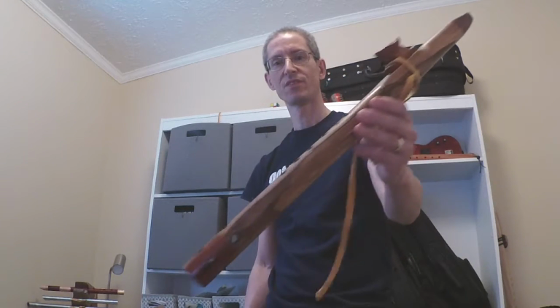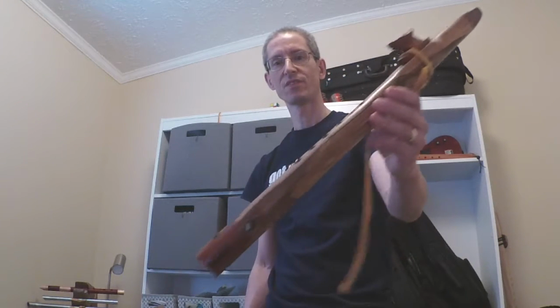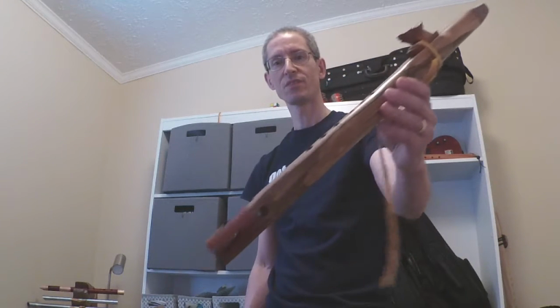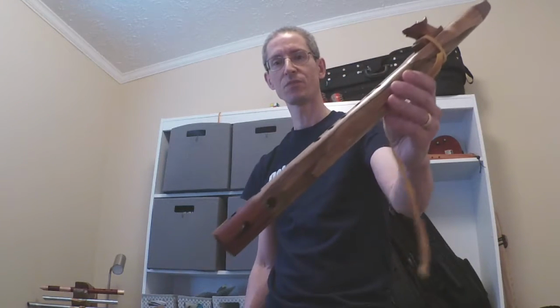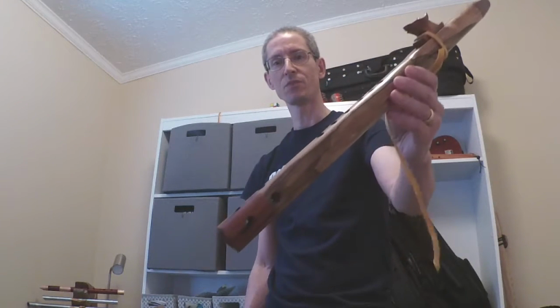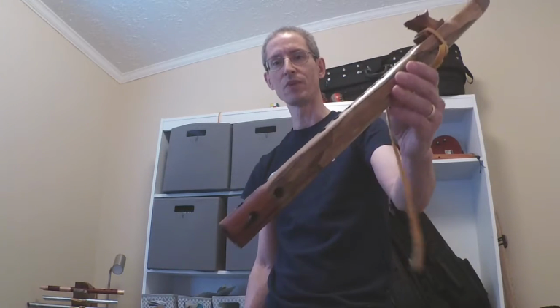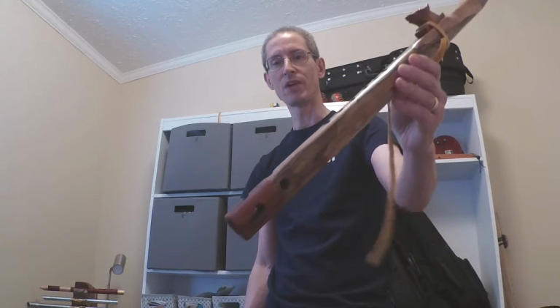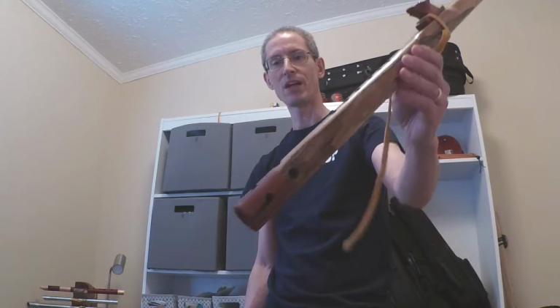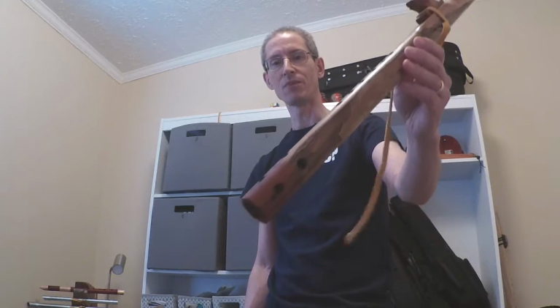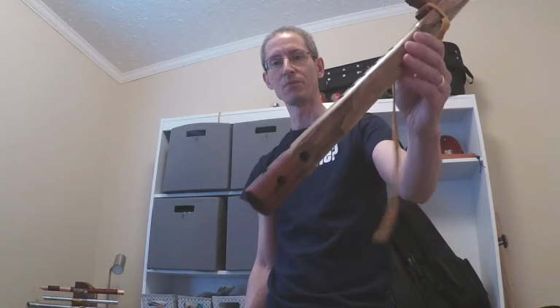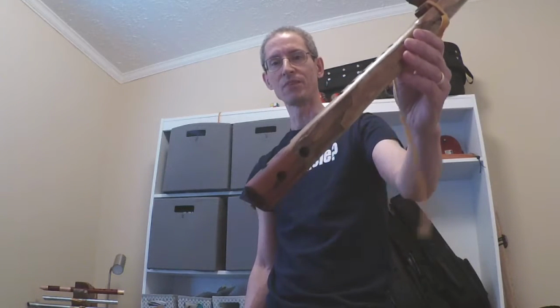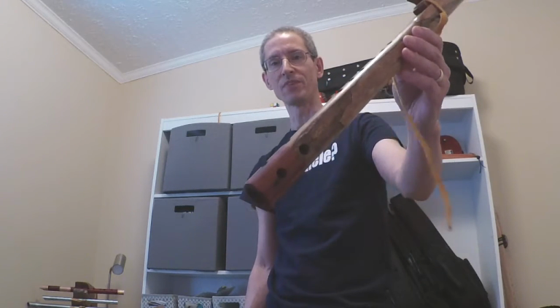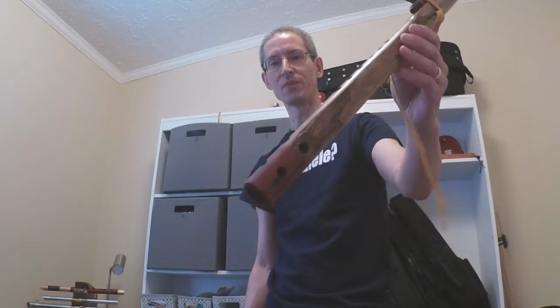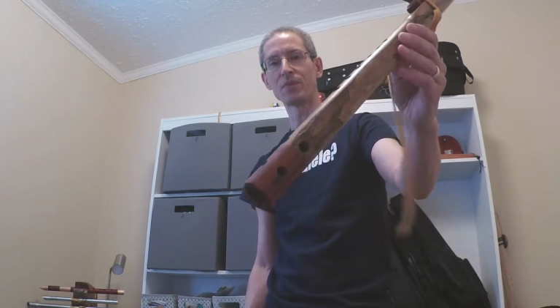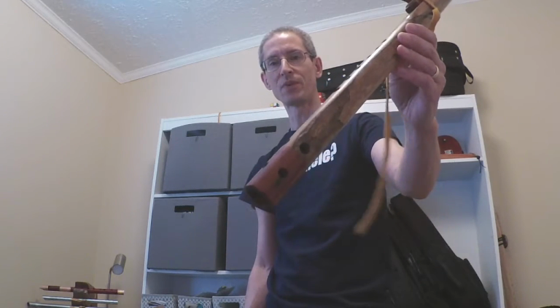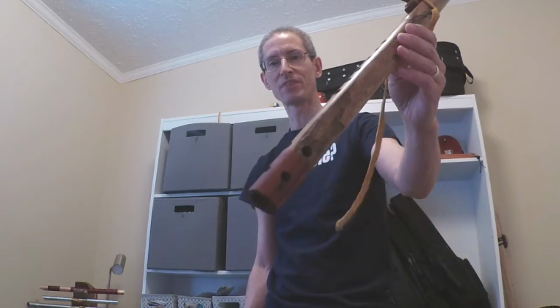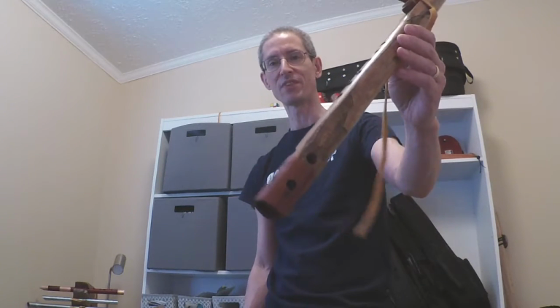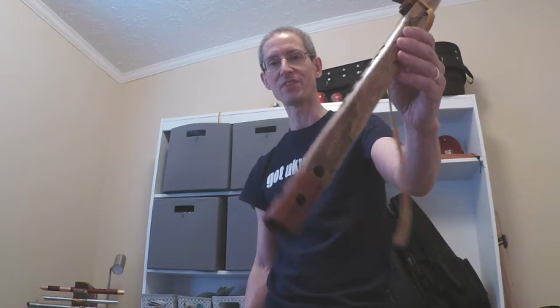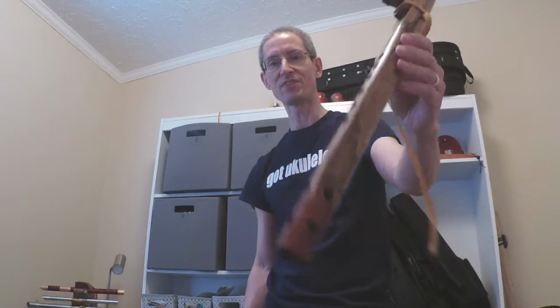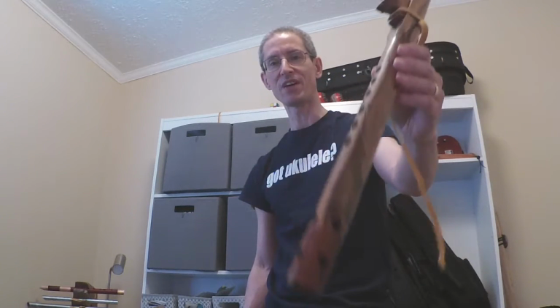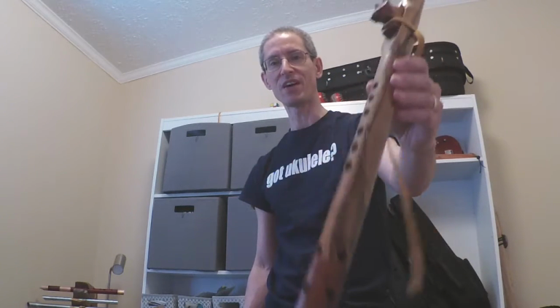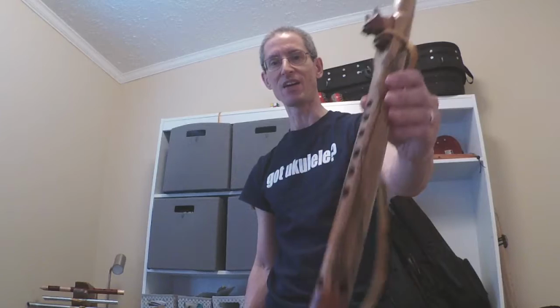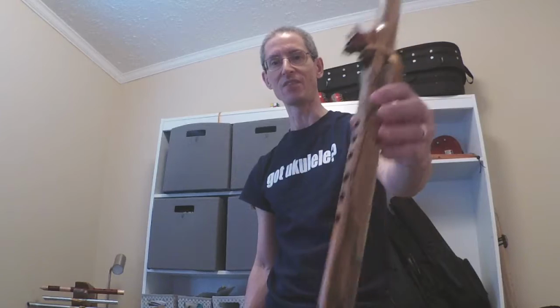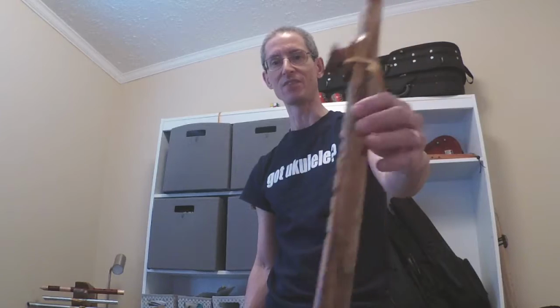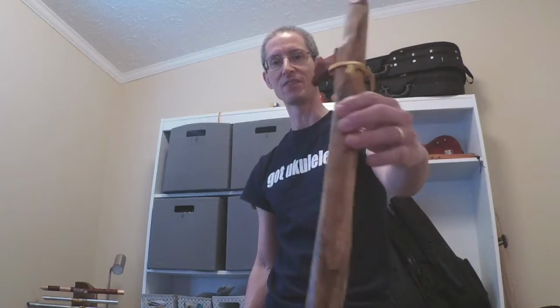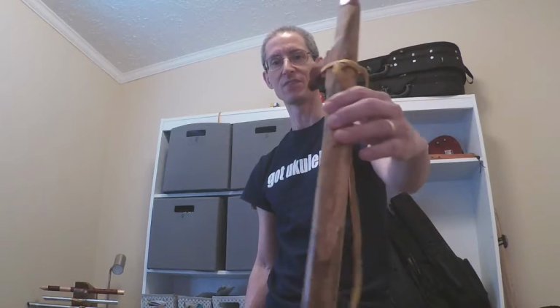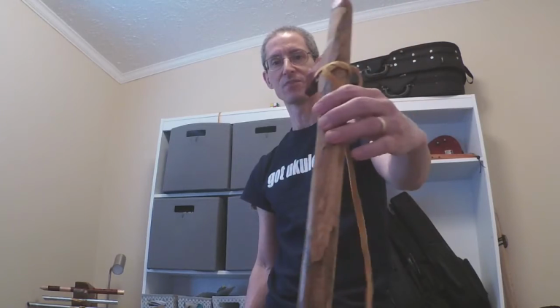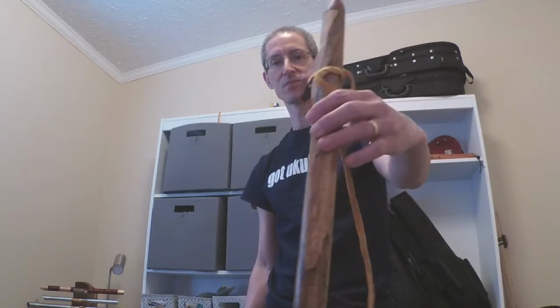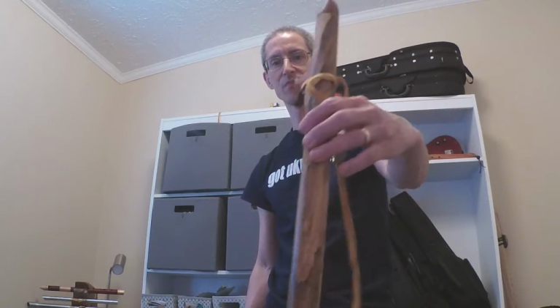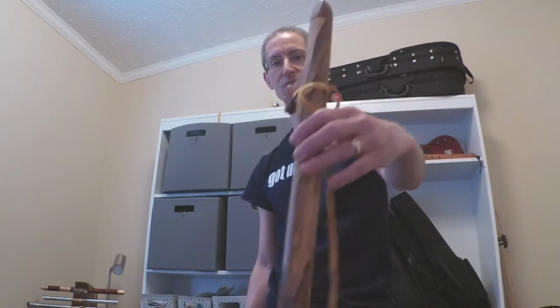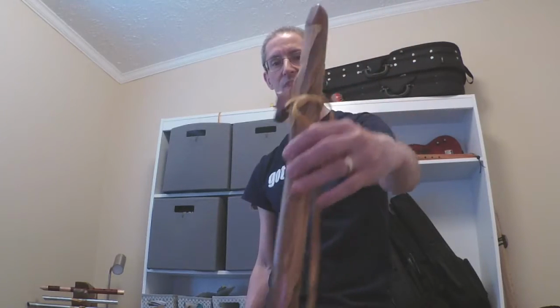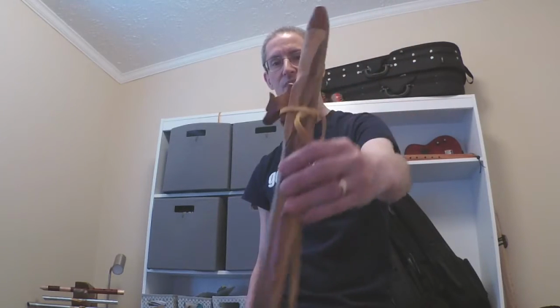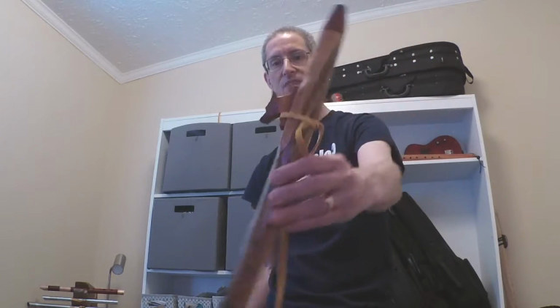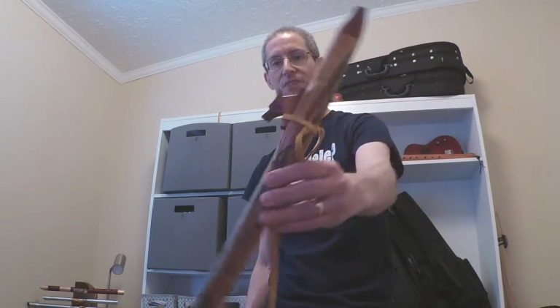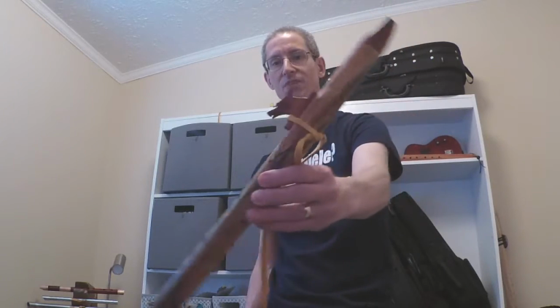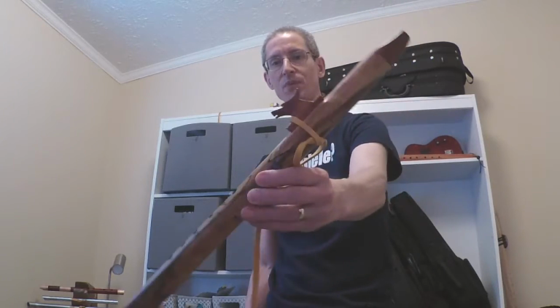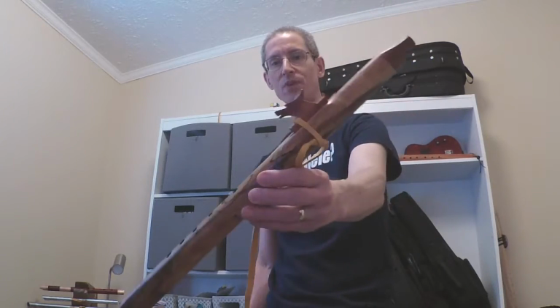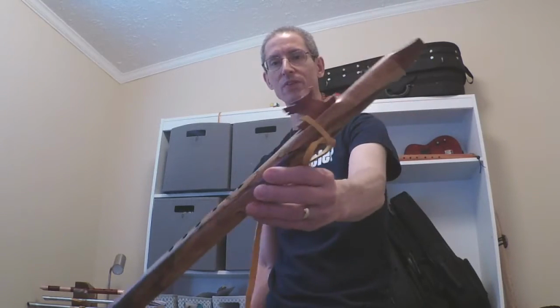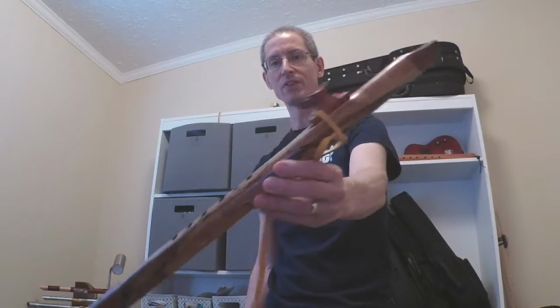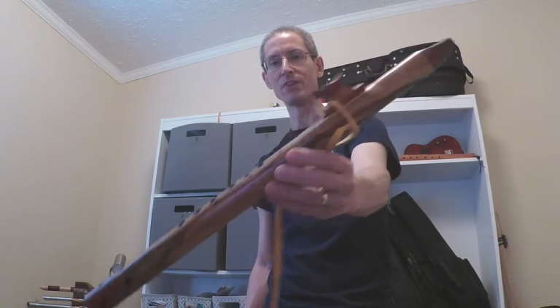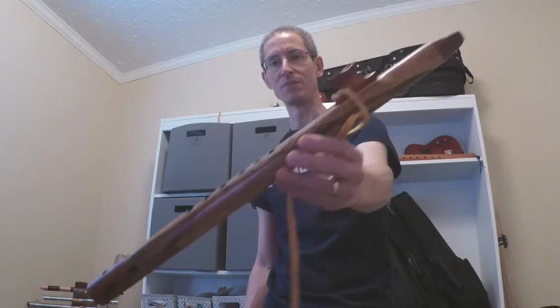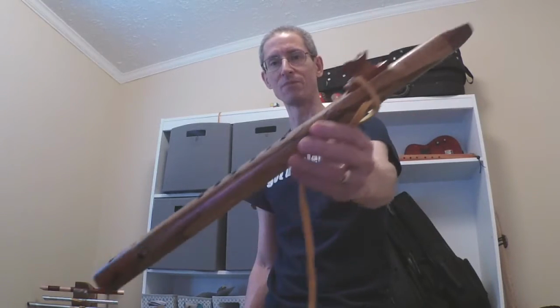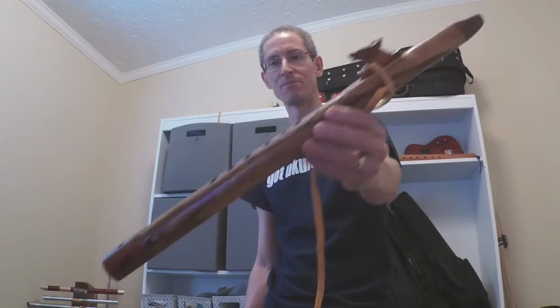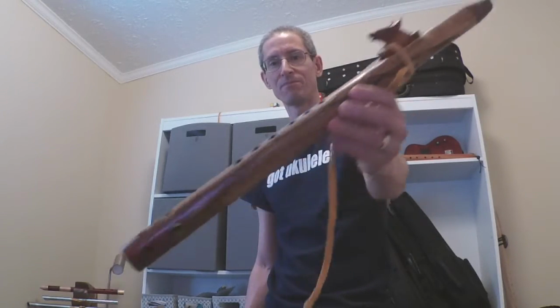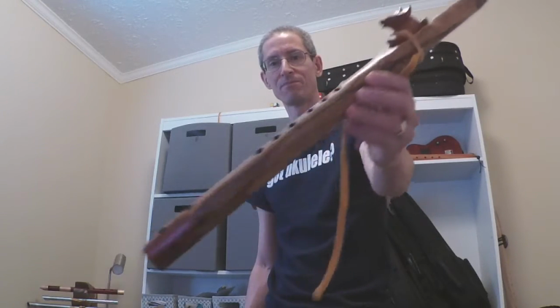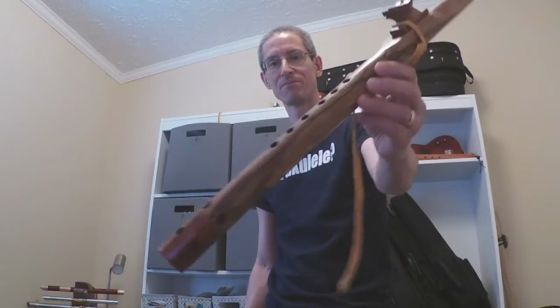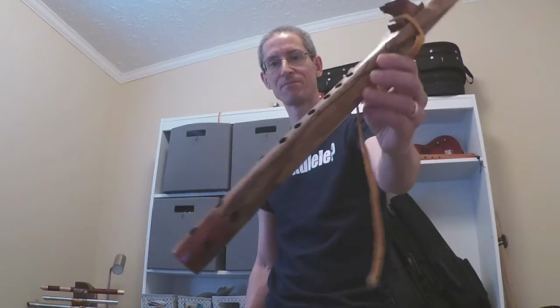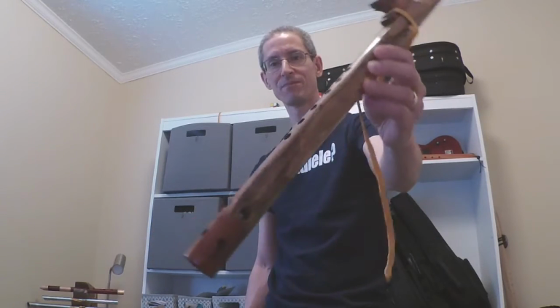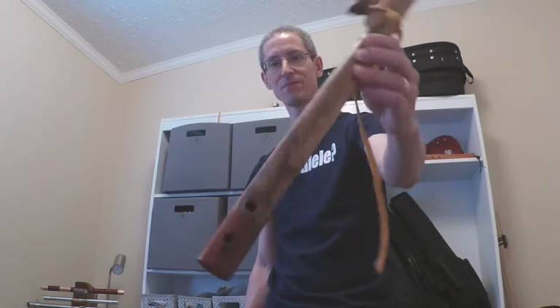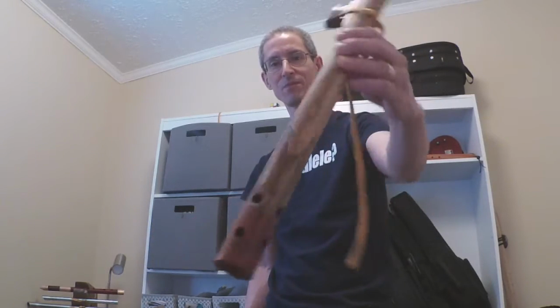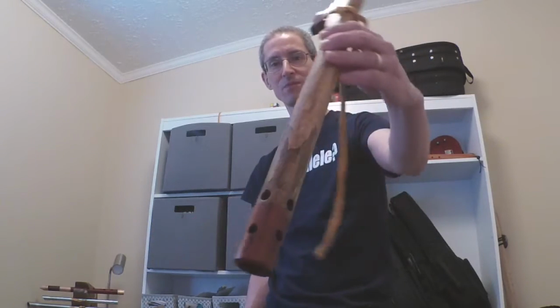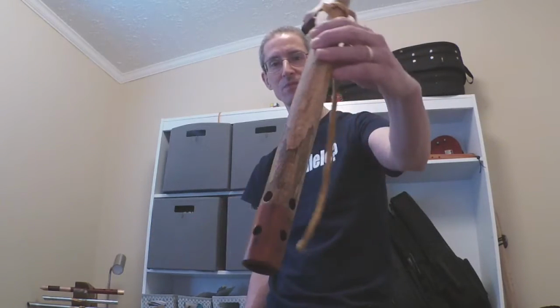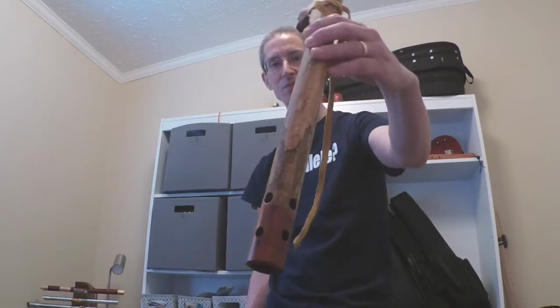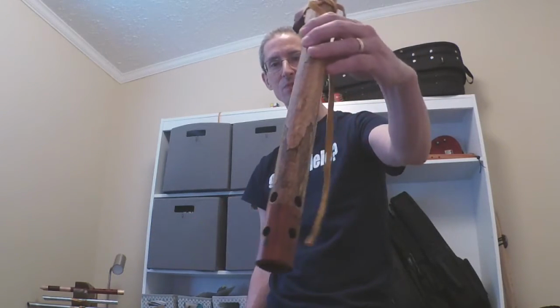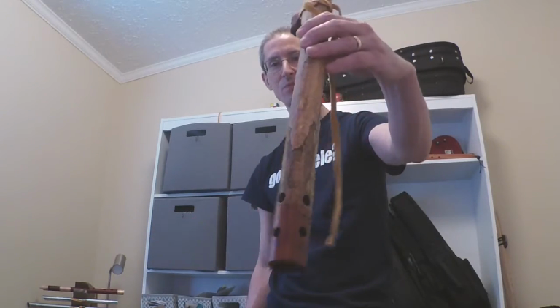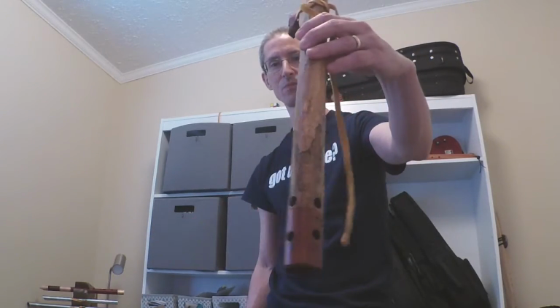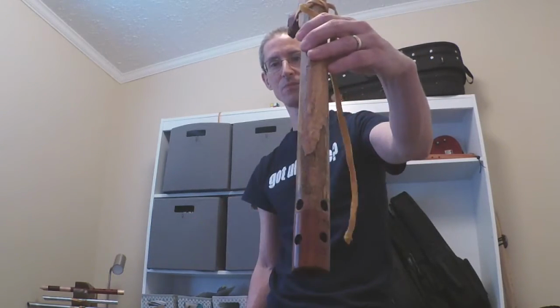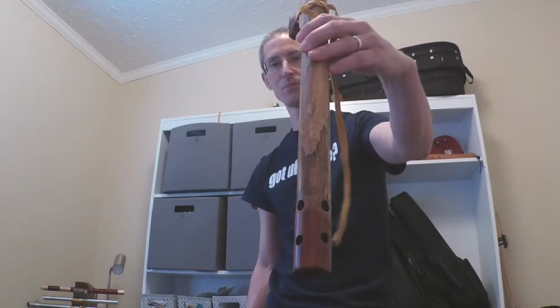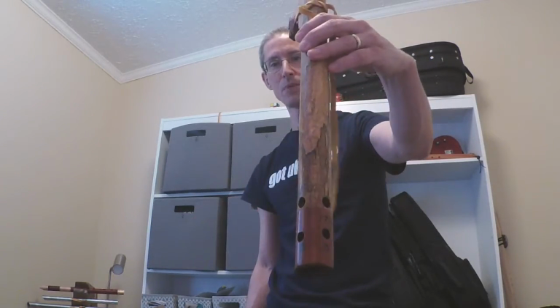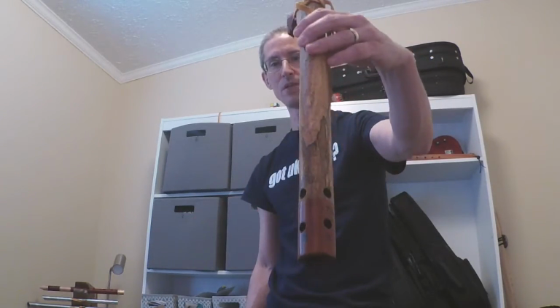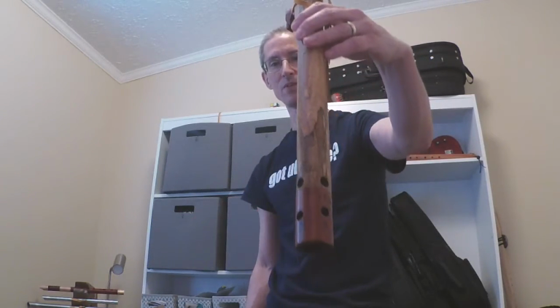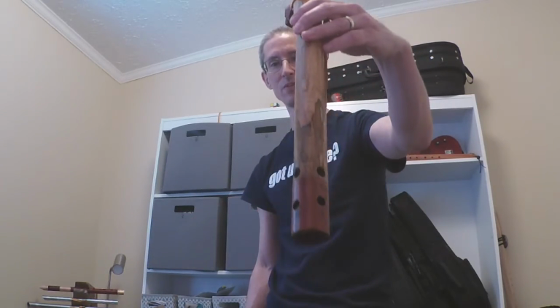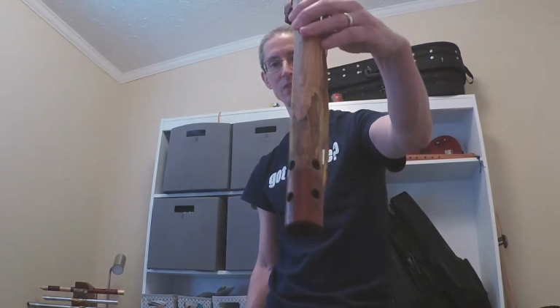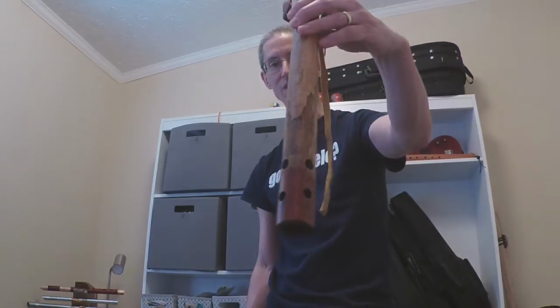Brent Adams, number 175, Spalted Elm, B-Tuning.